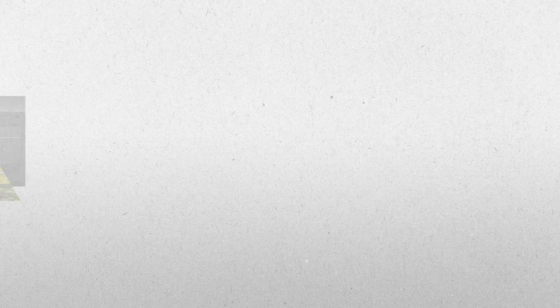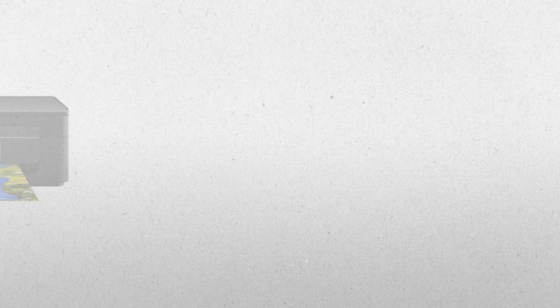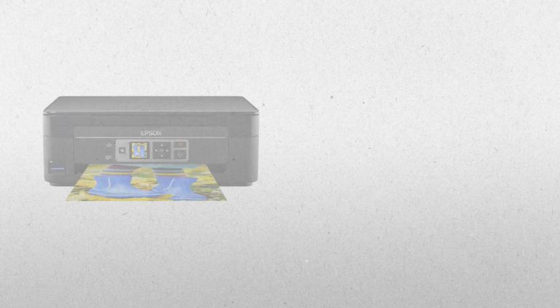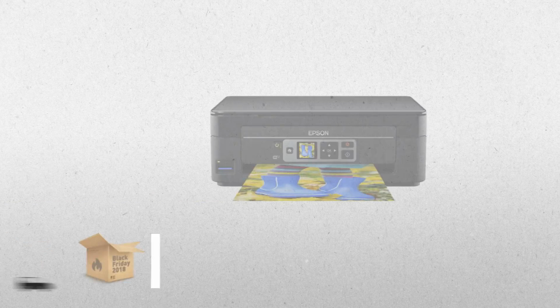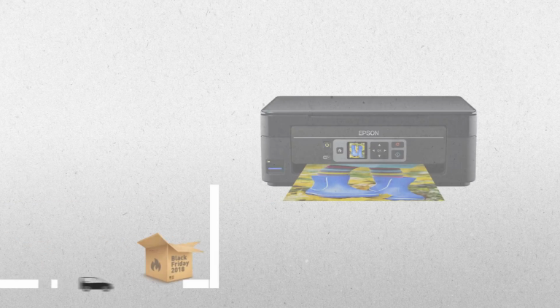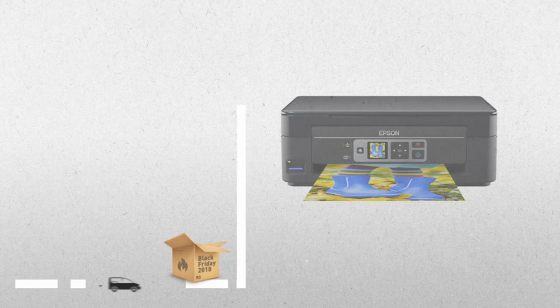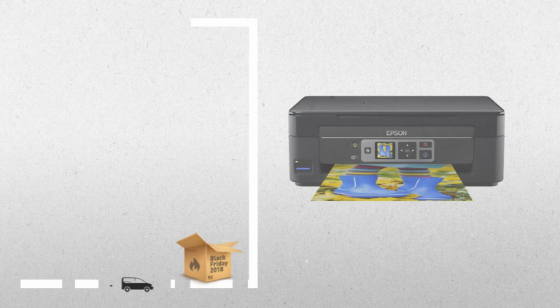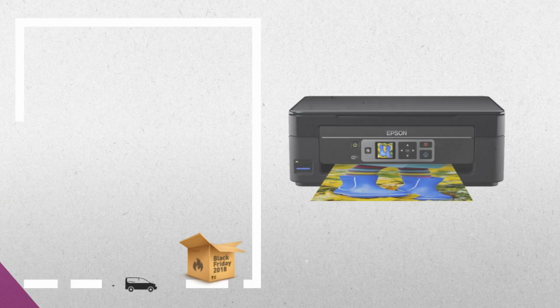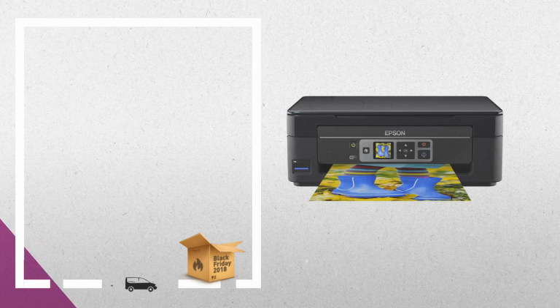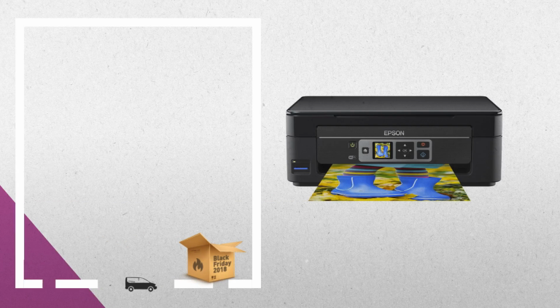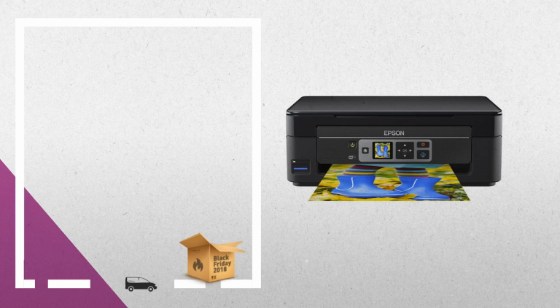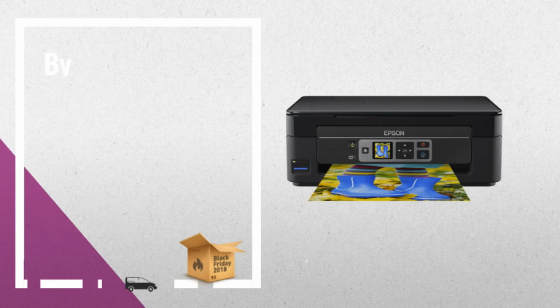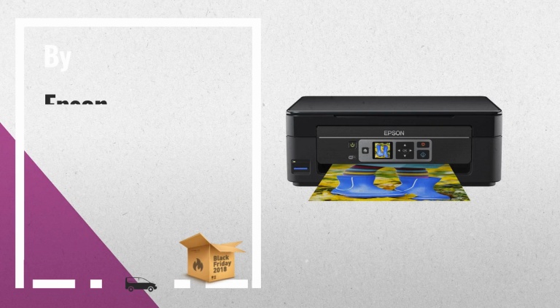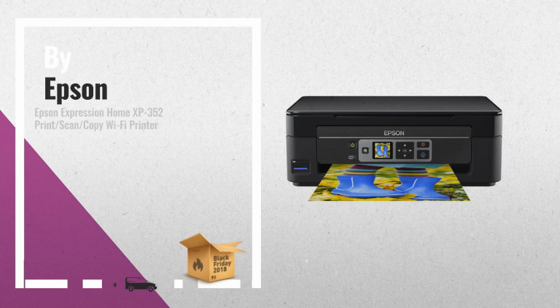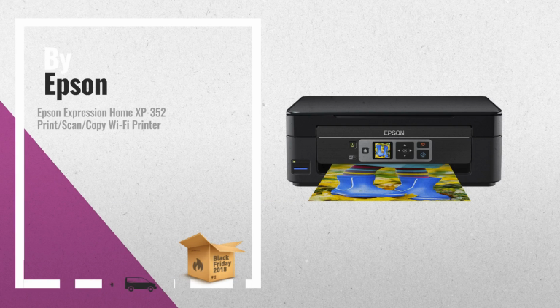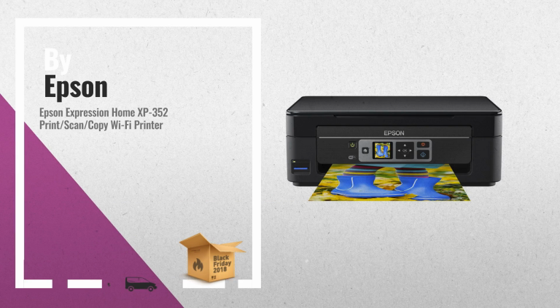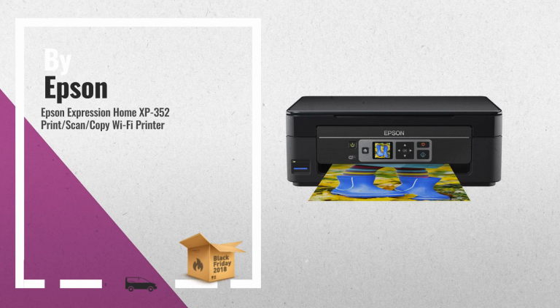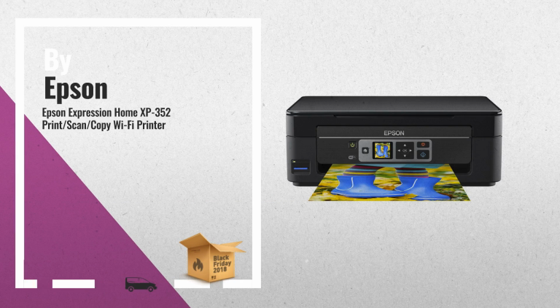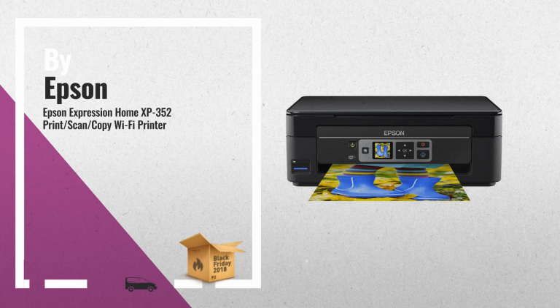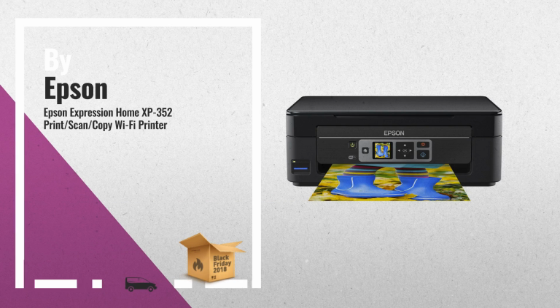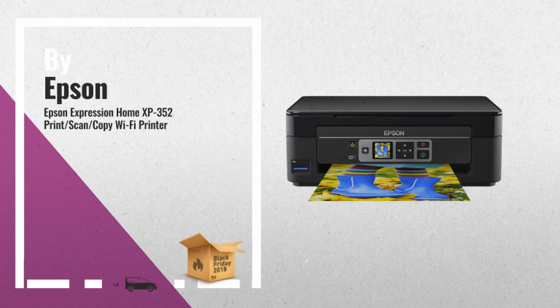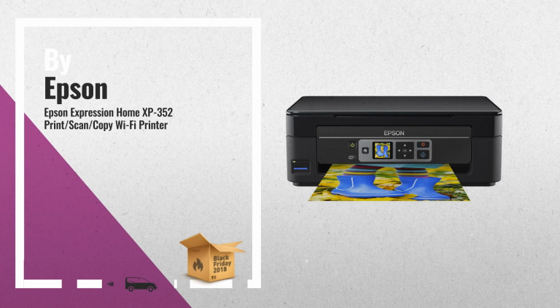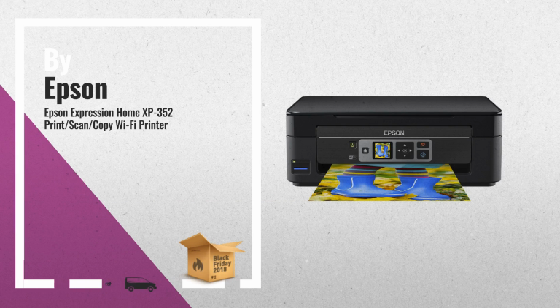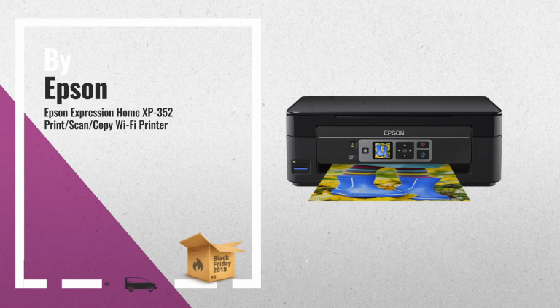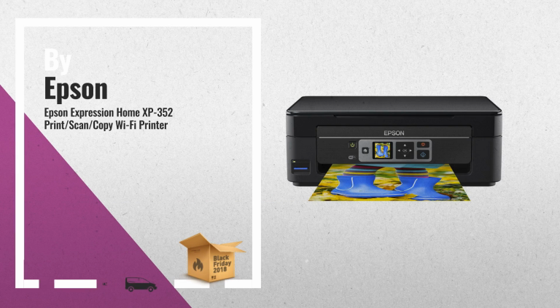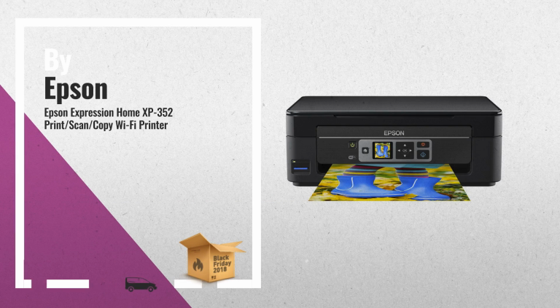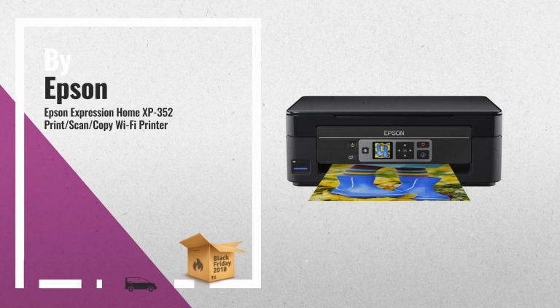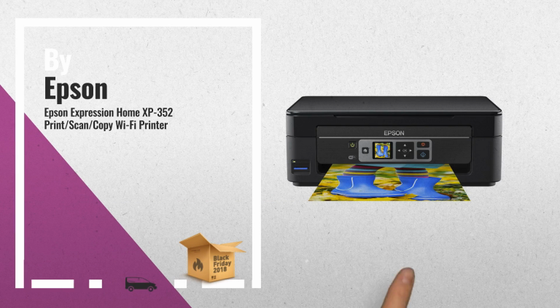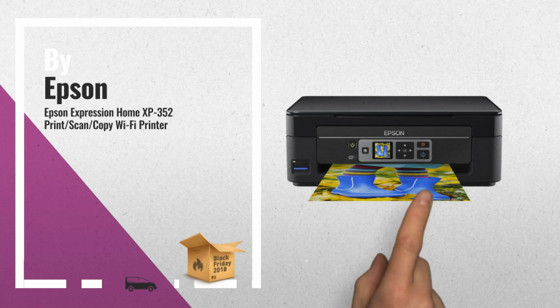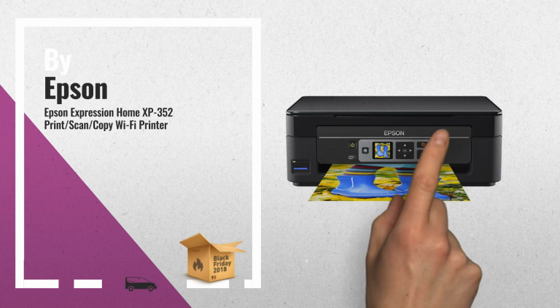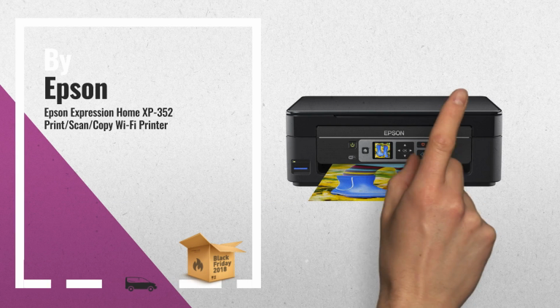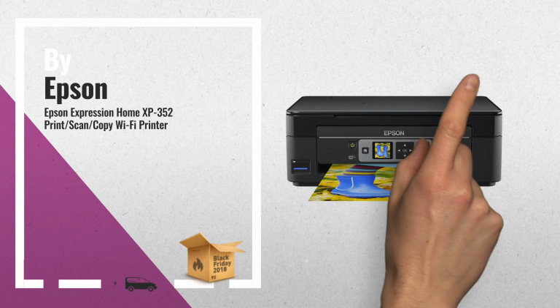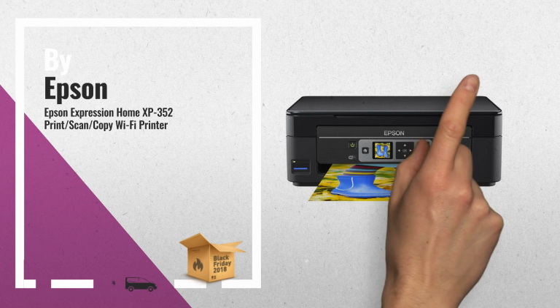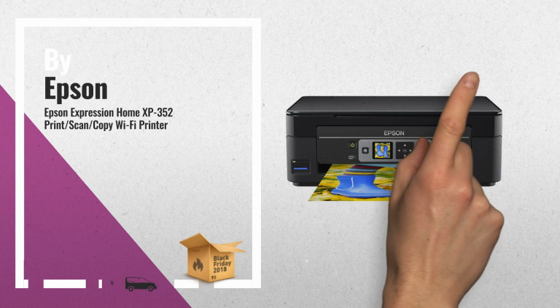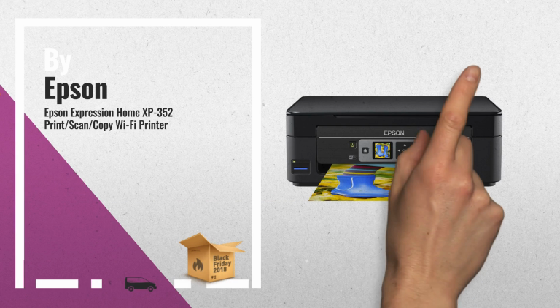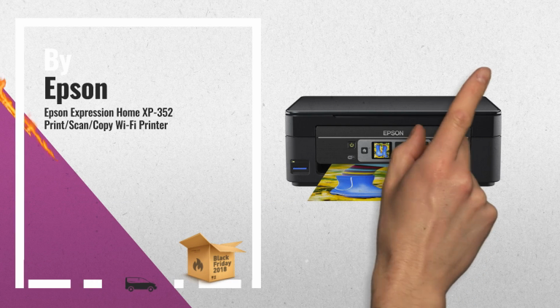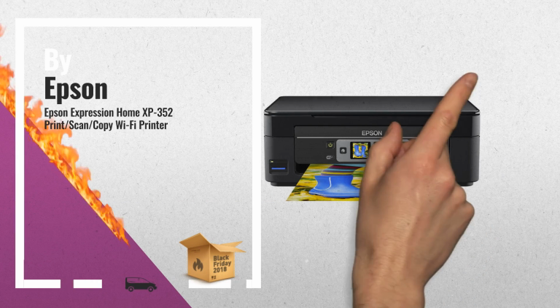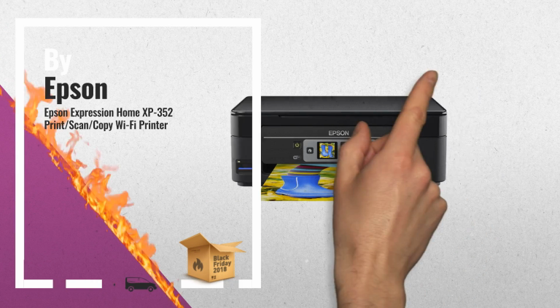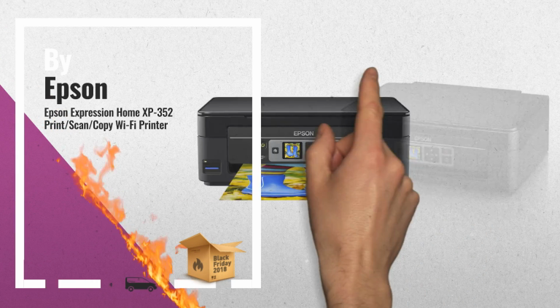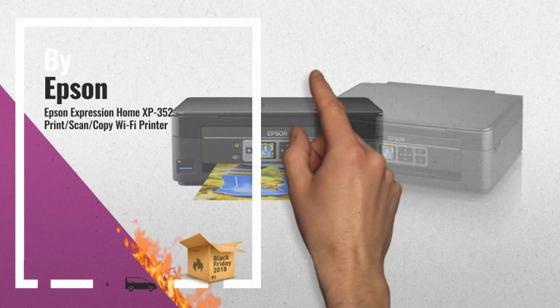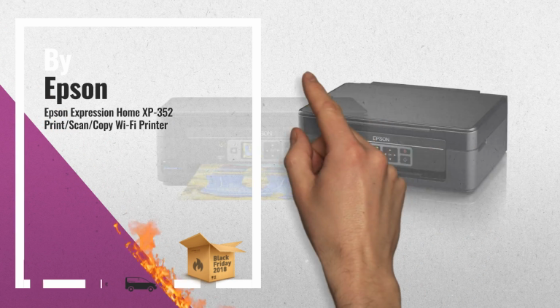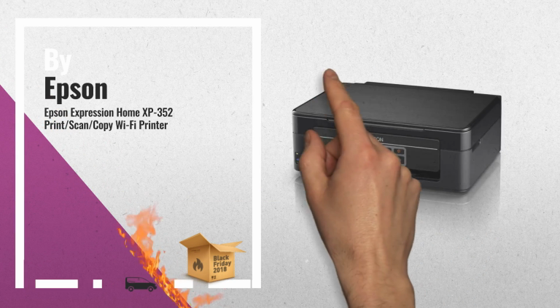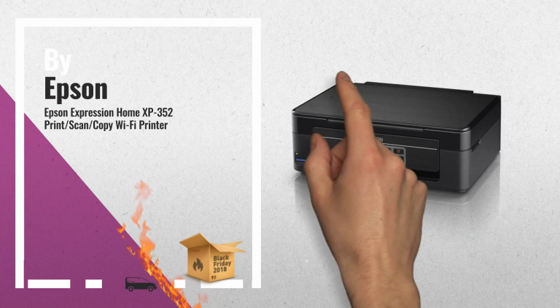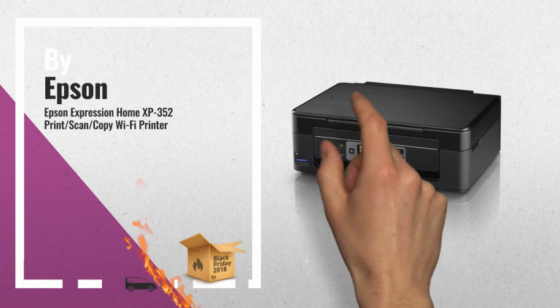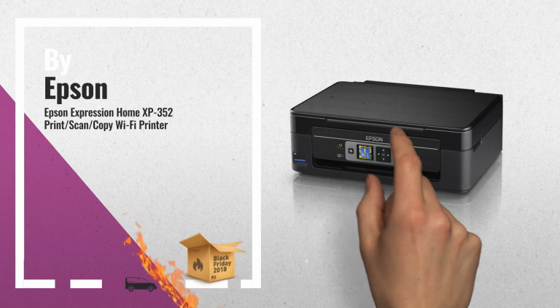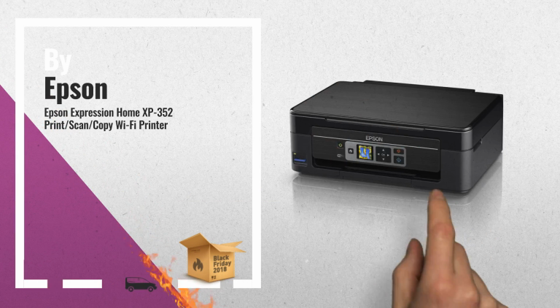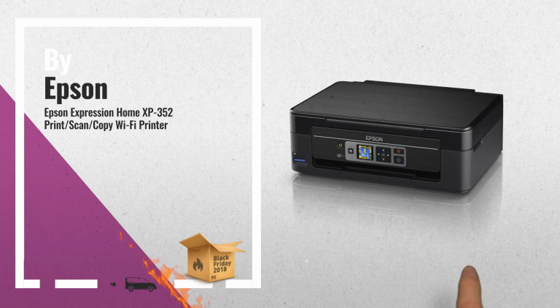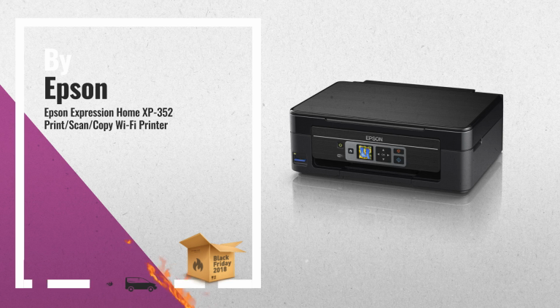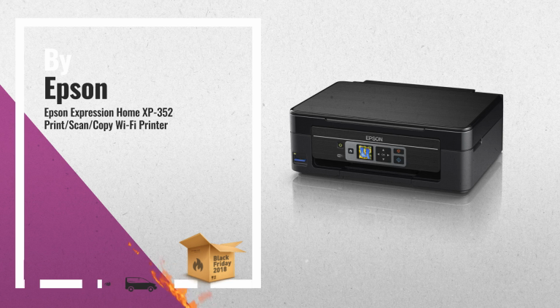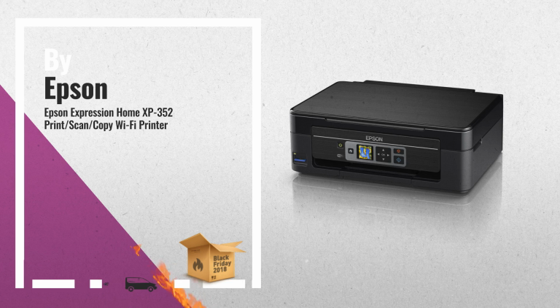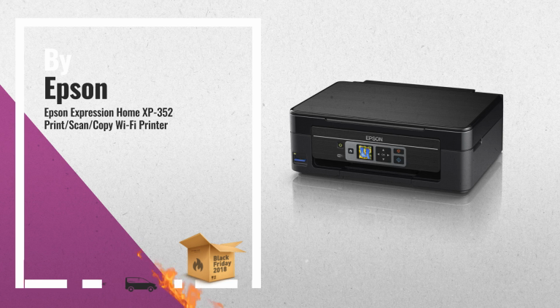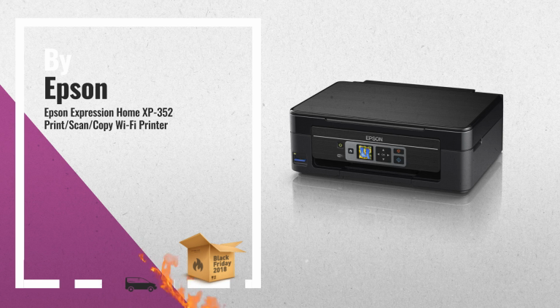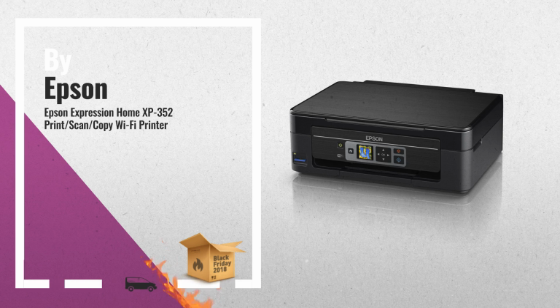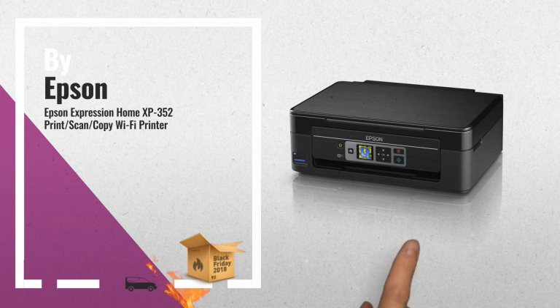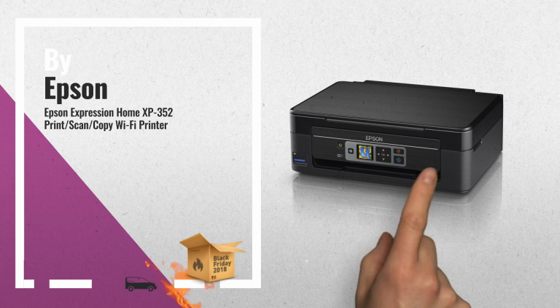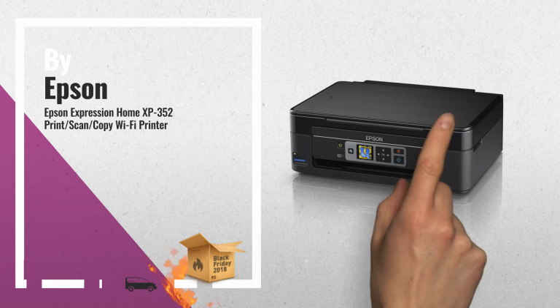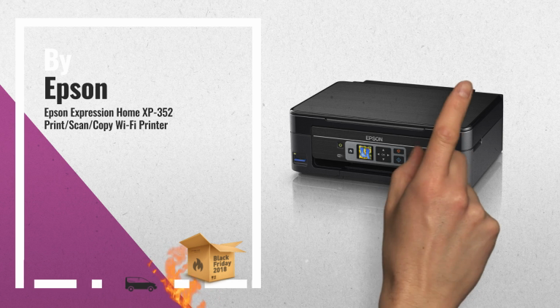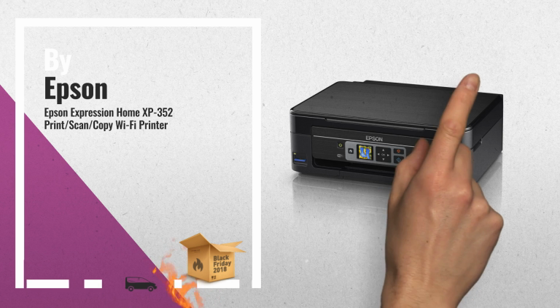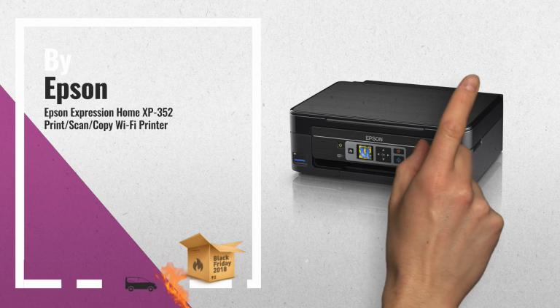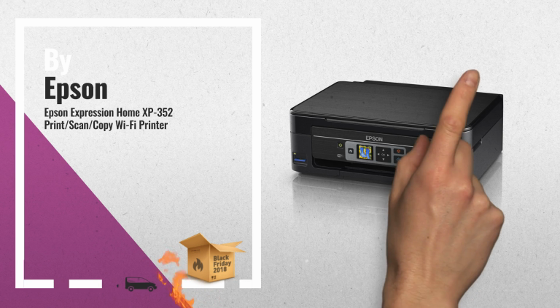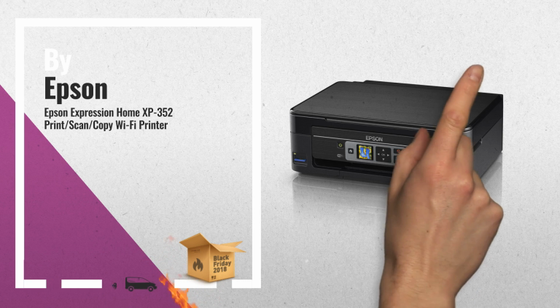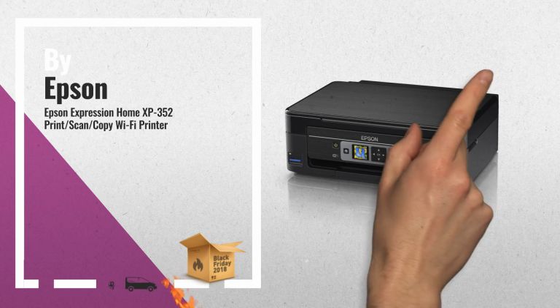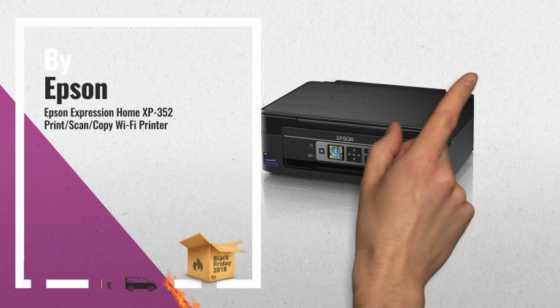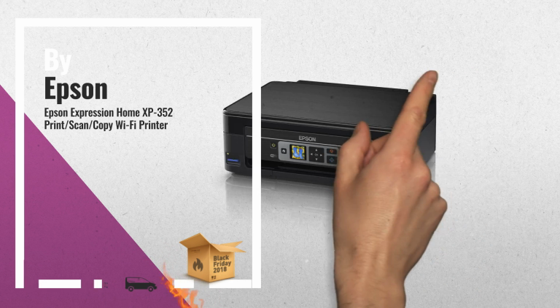1. Buy Epson — one of our best choices for this year's Black Friday Cyber Monday events.